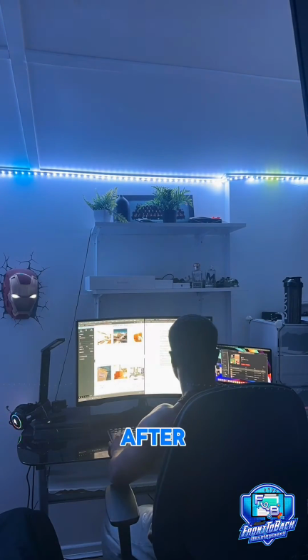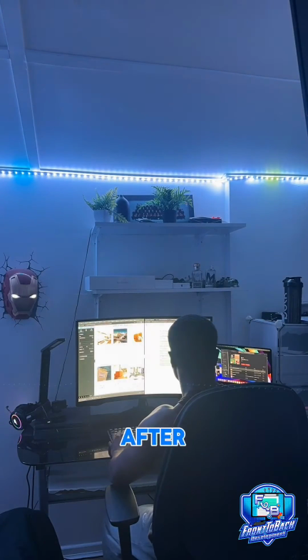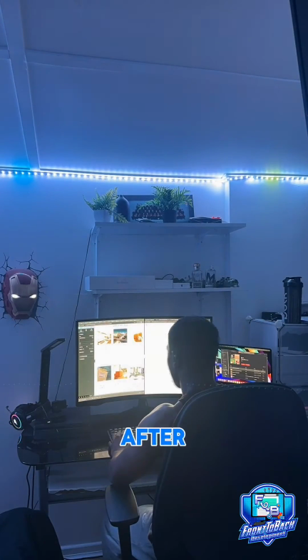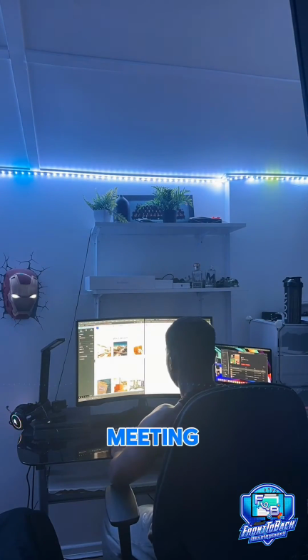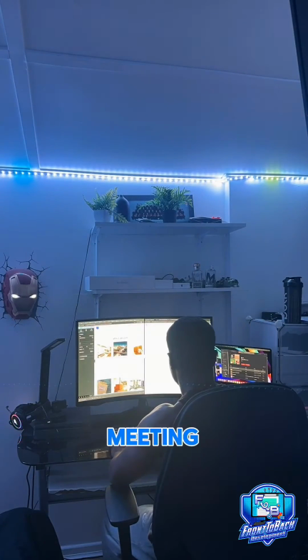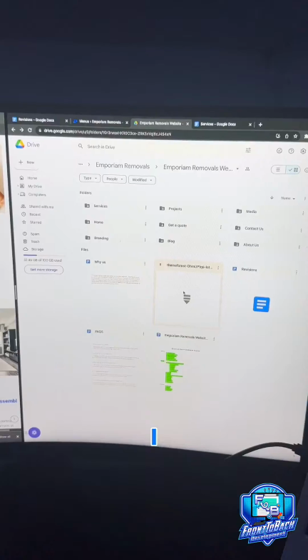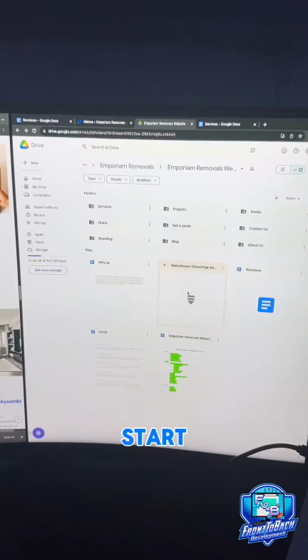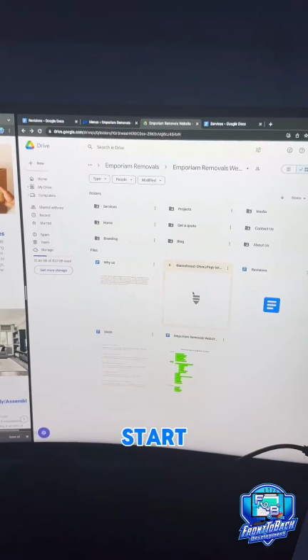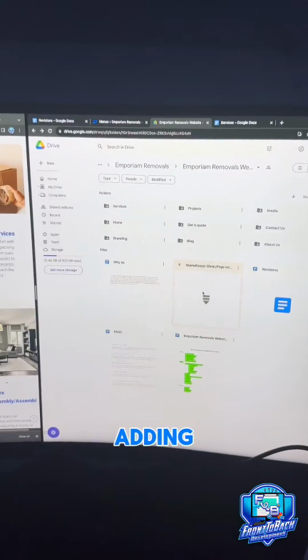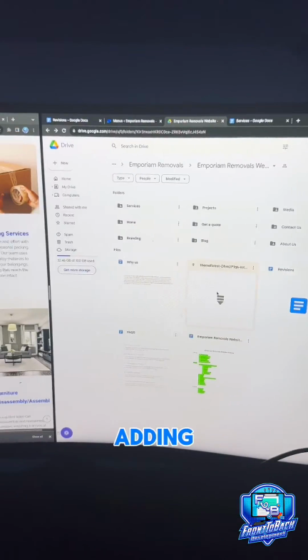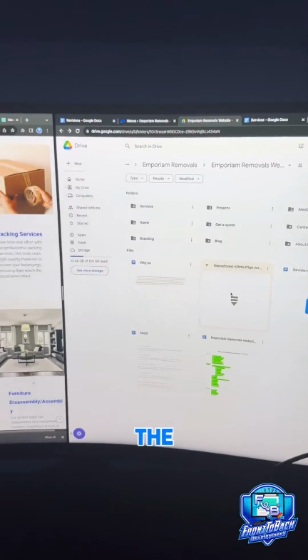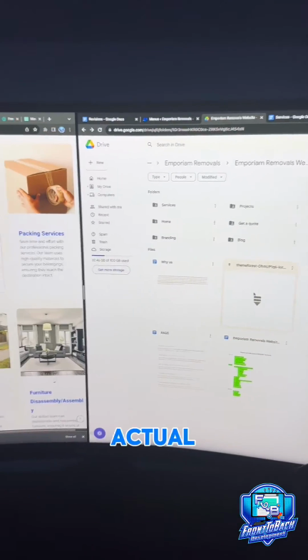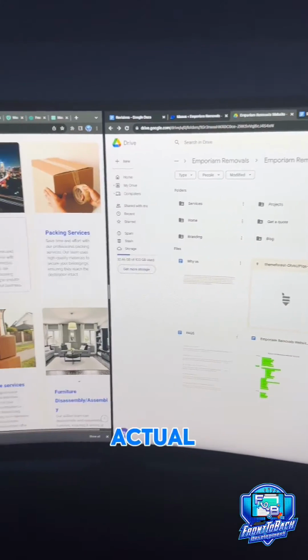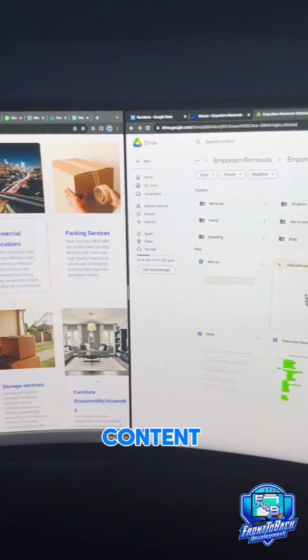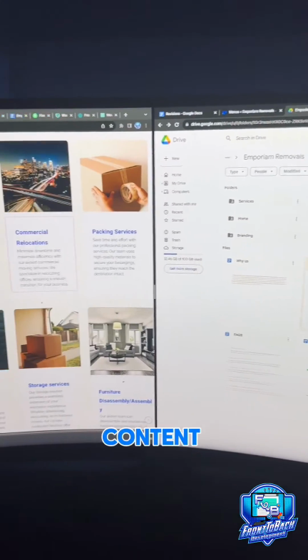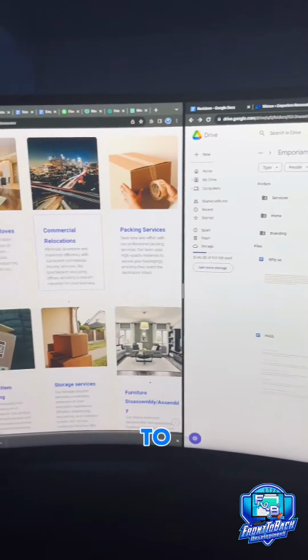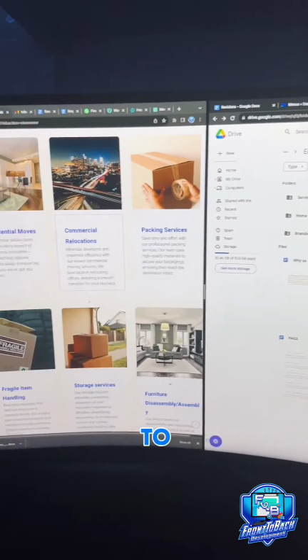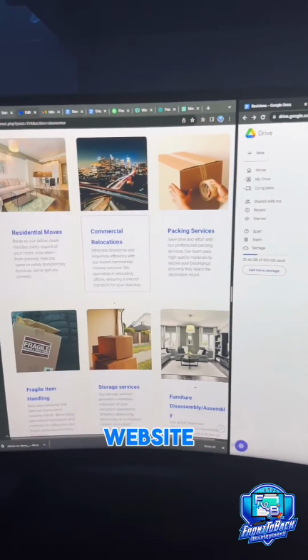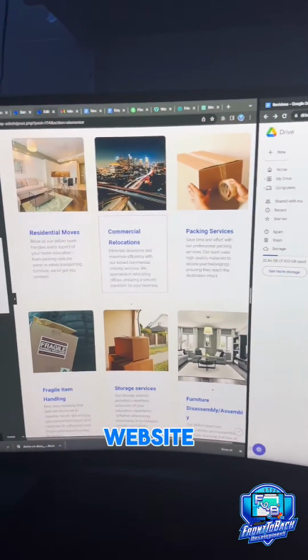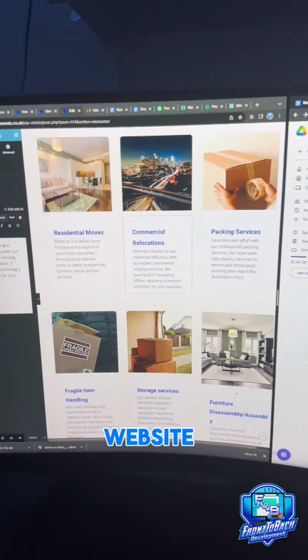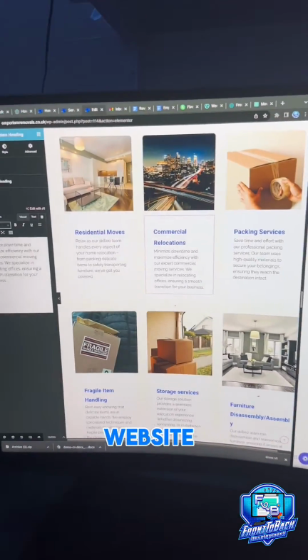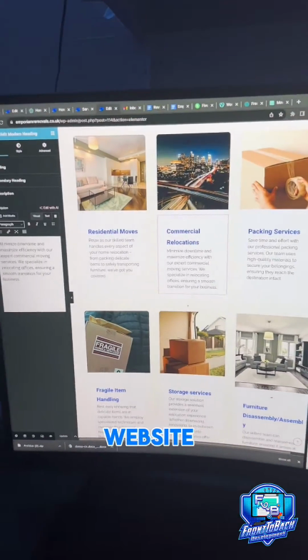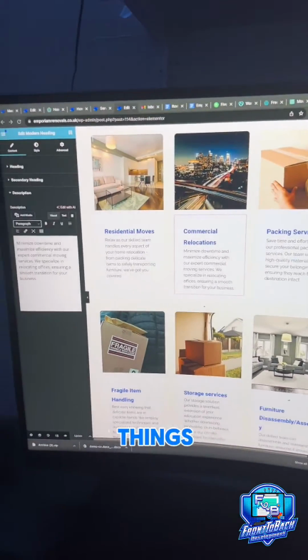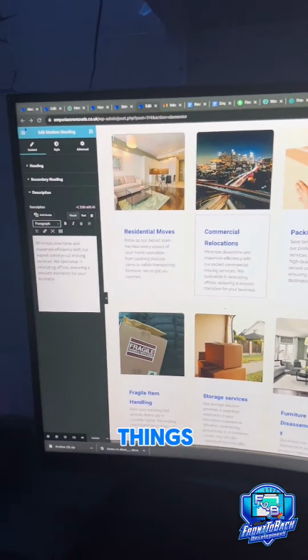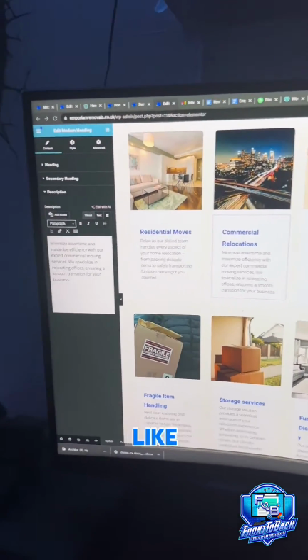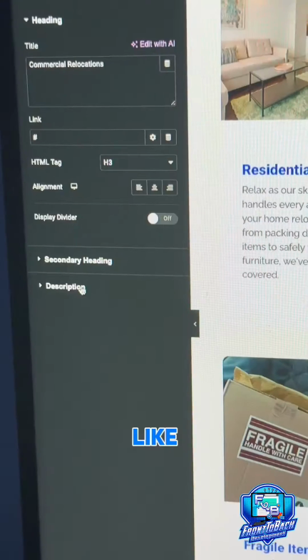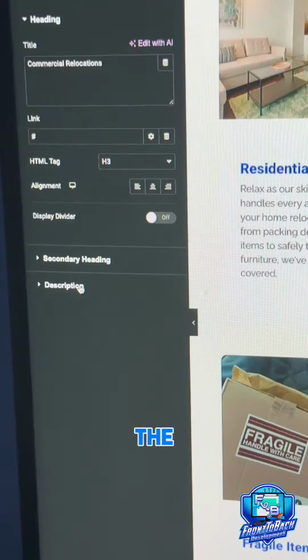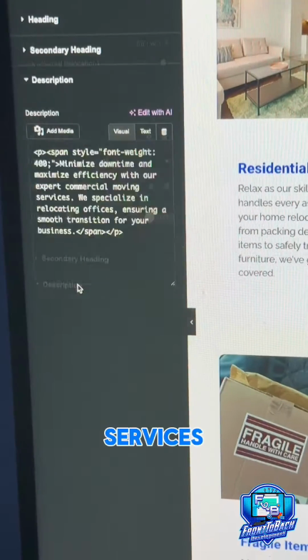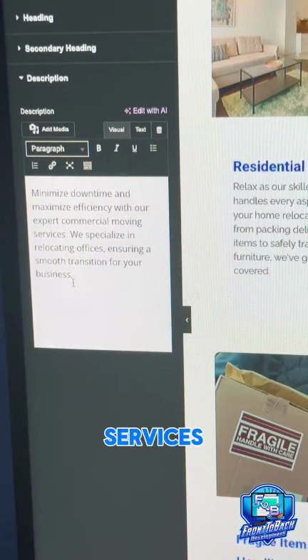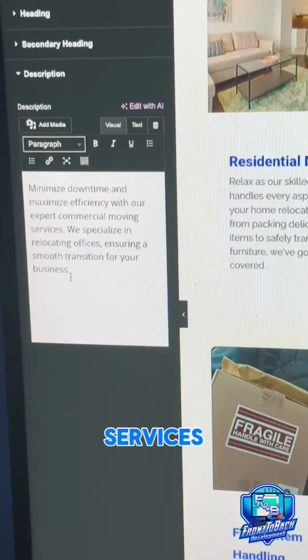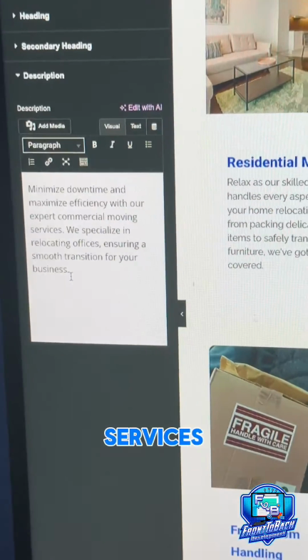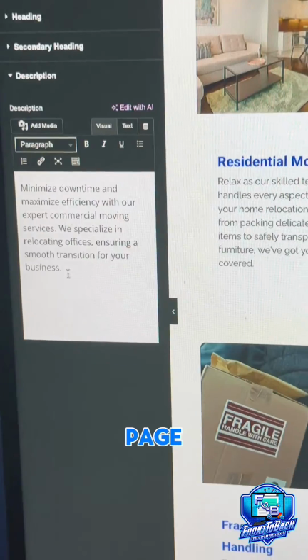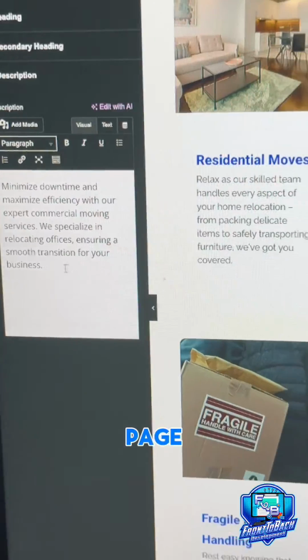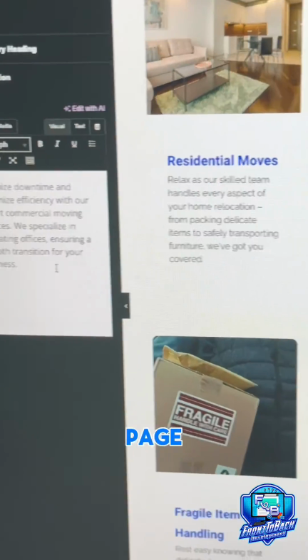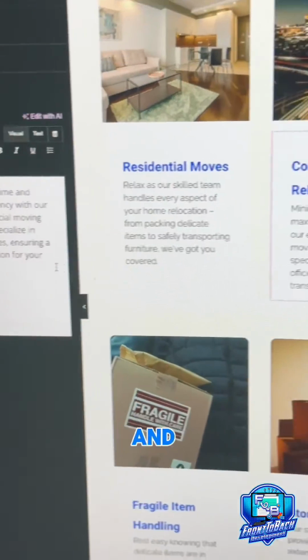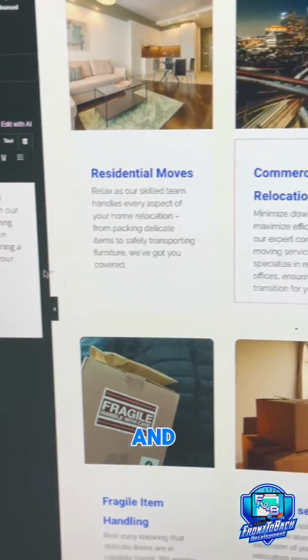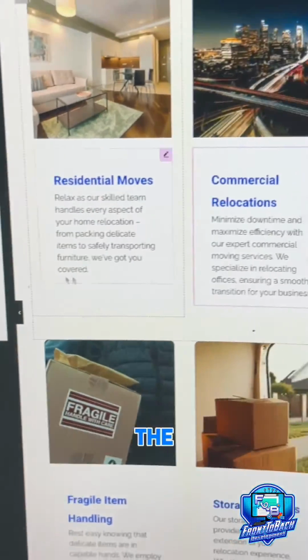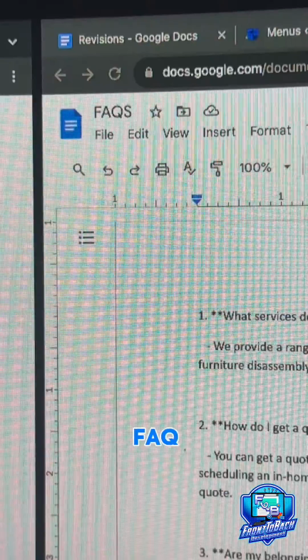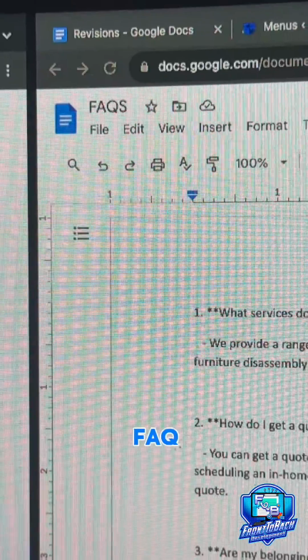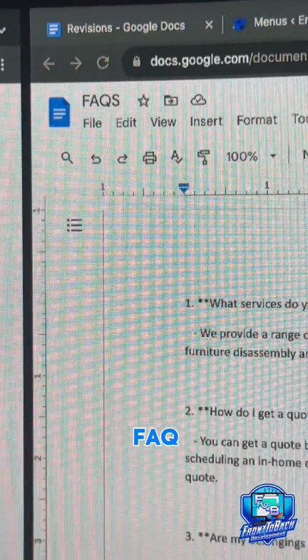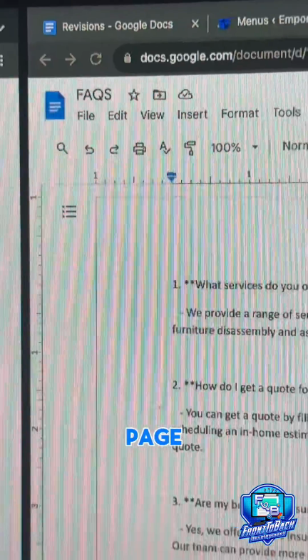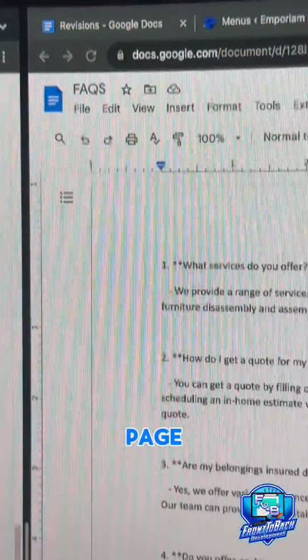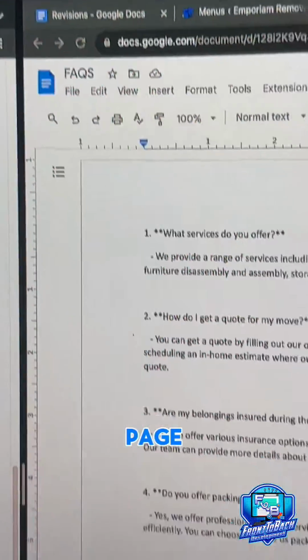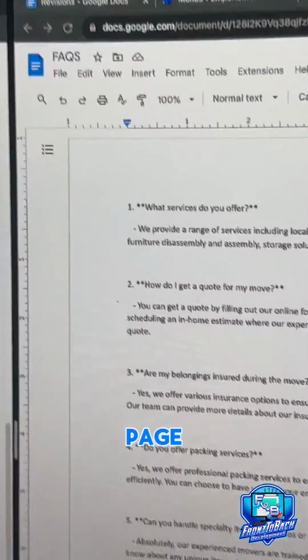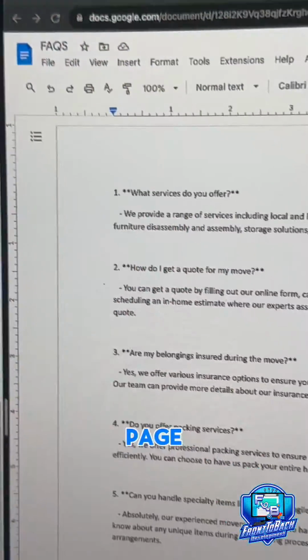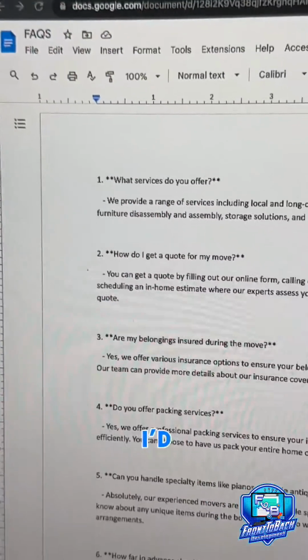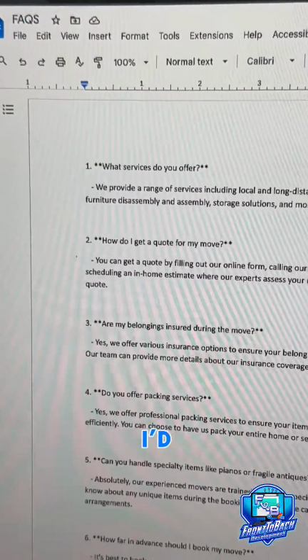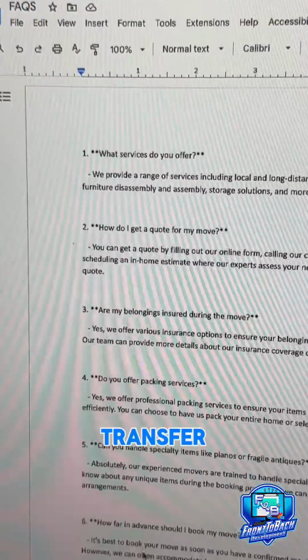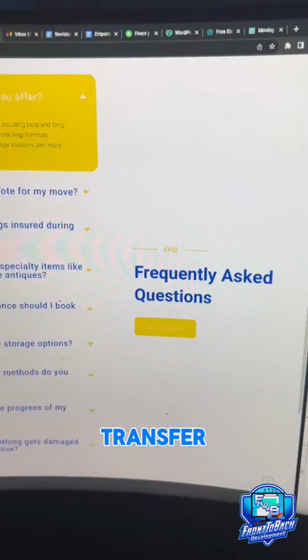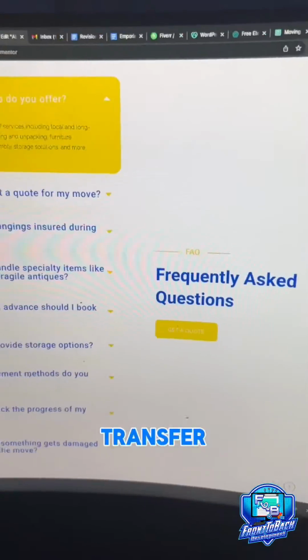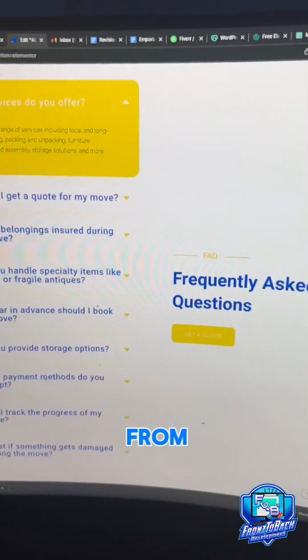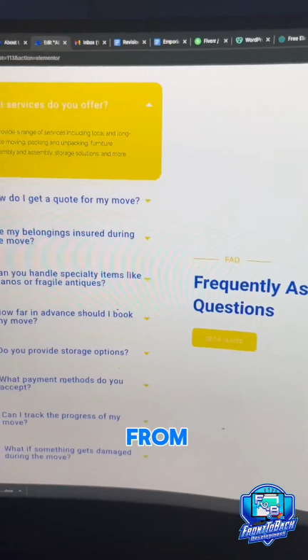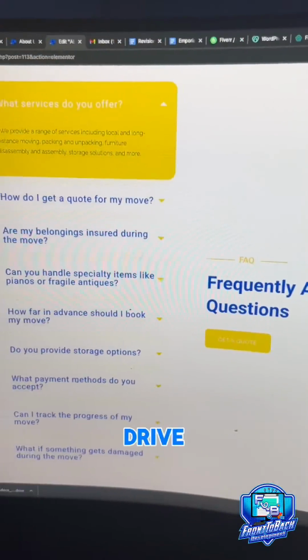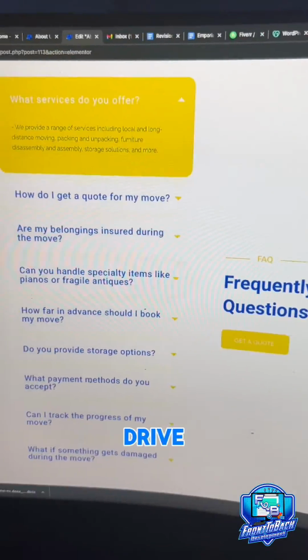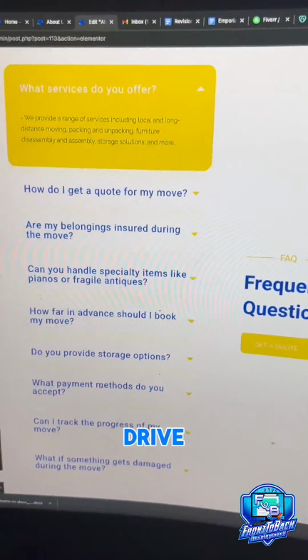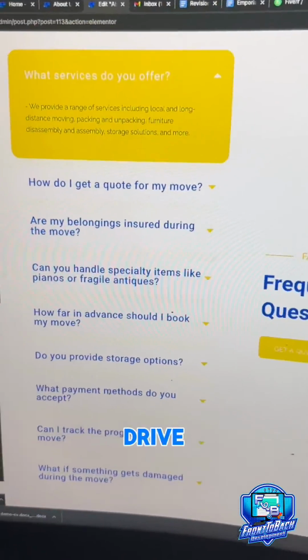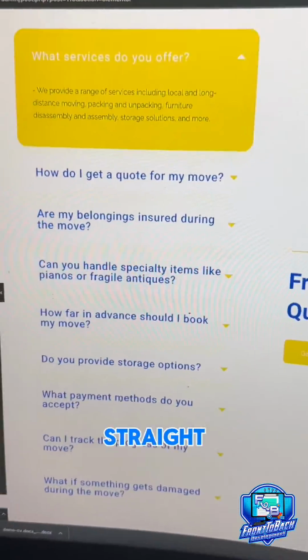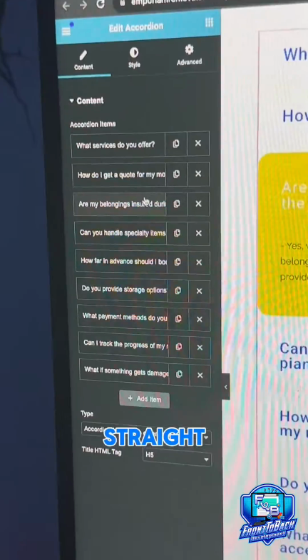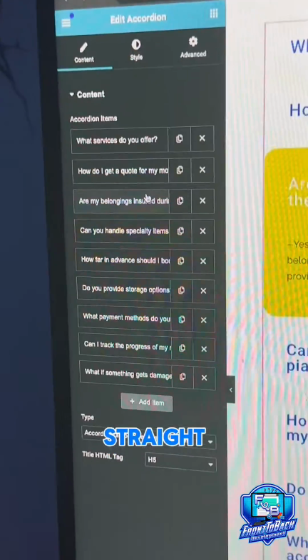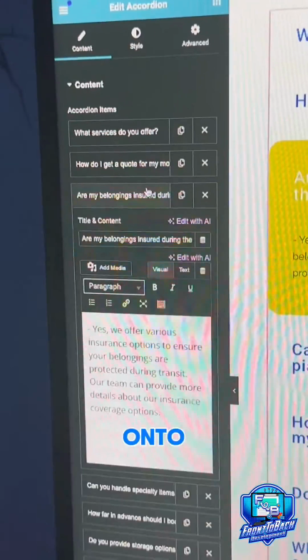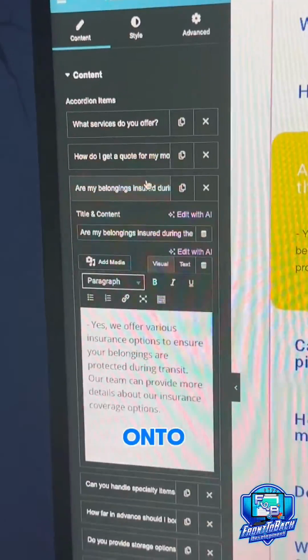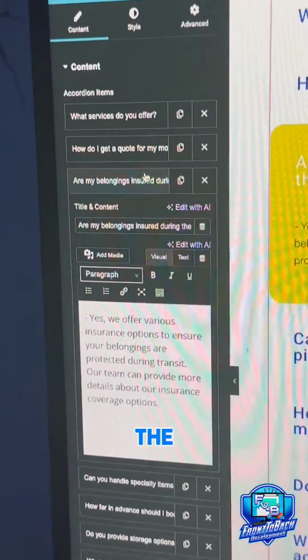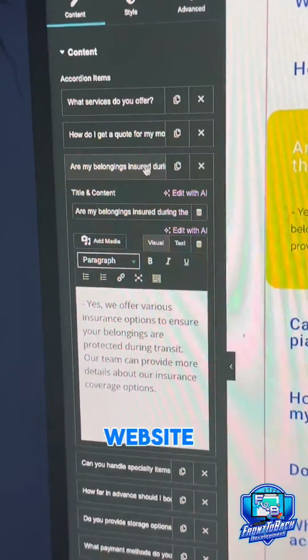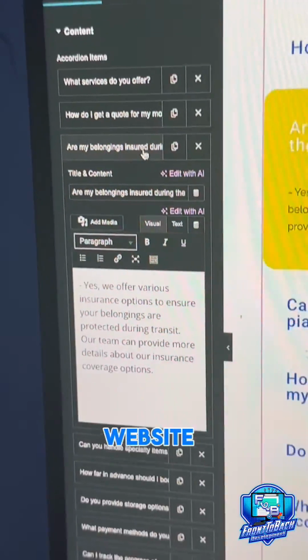After the meeting I started adding the actual content to the website. Things like the services page and the FAQ page were transferred from the Drive straight onto the website.